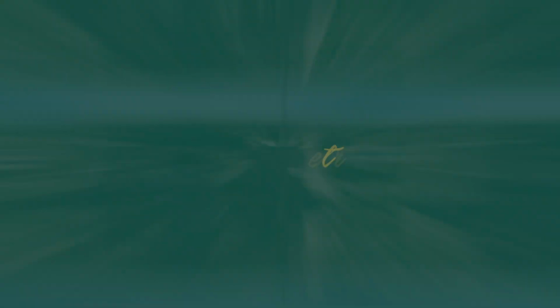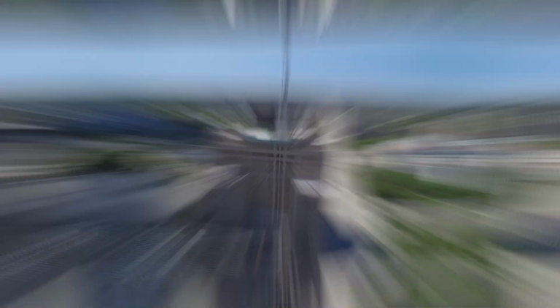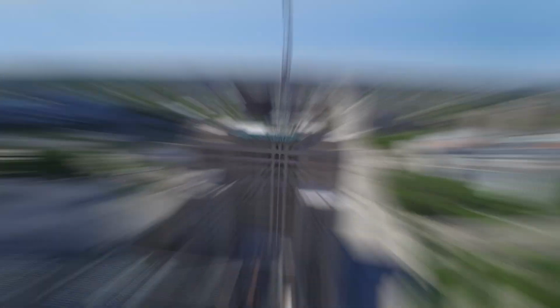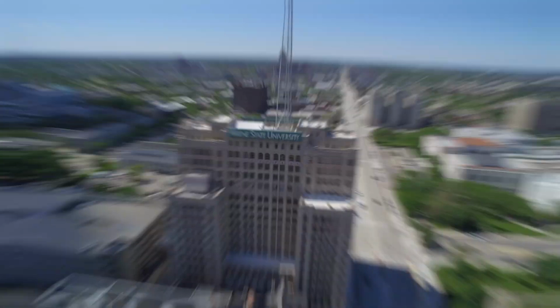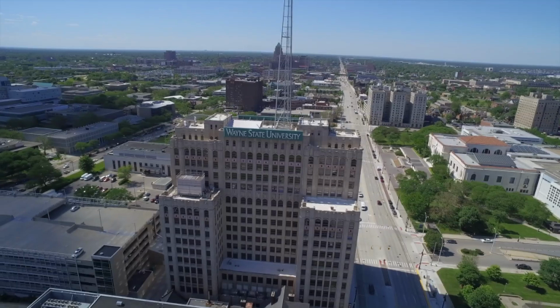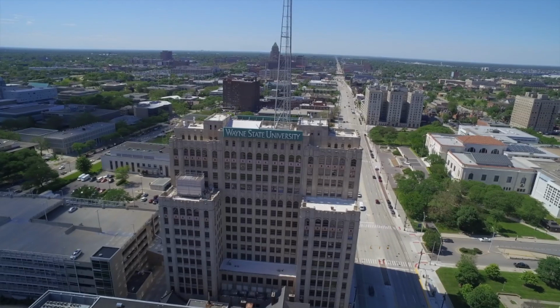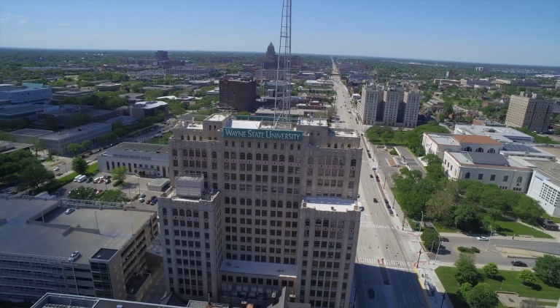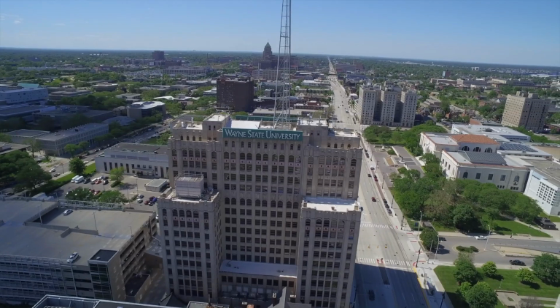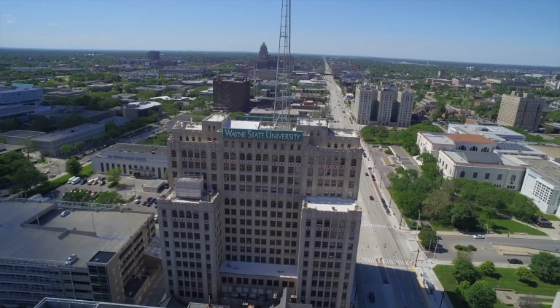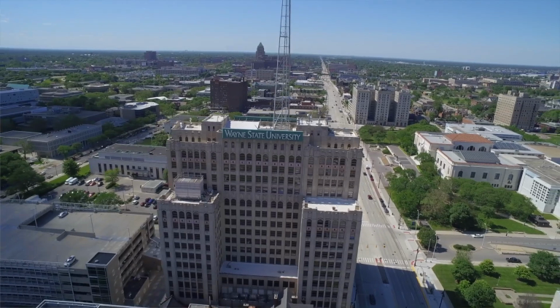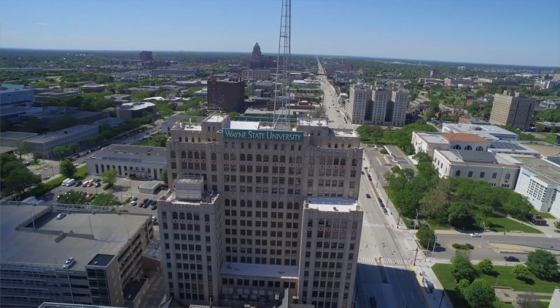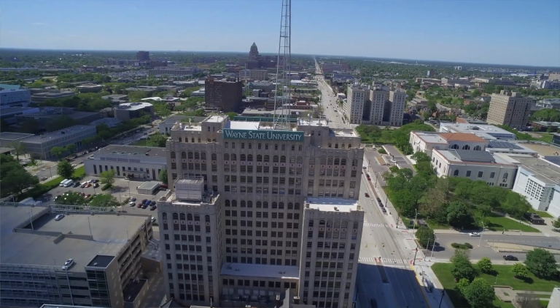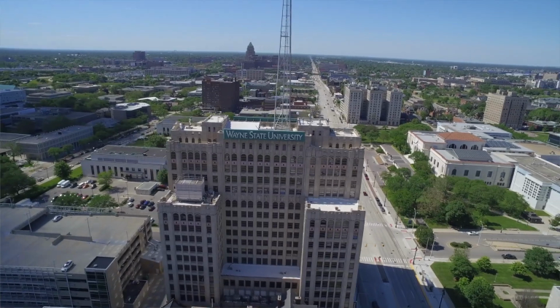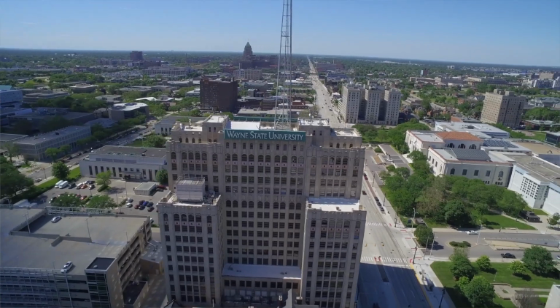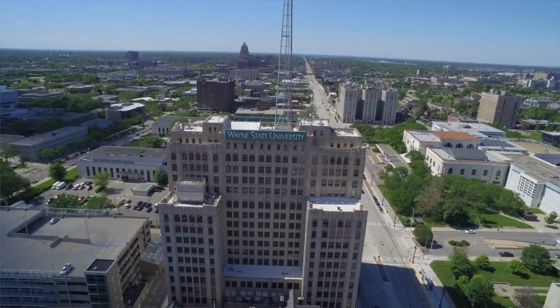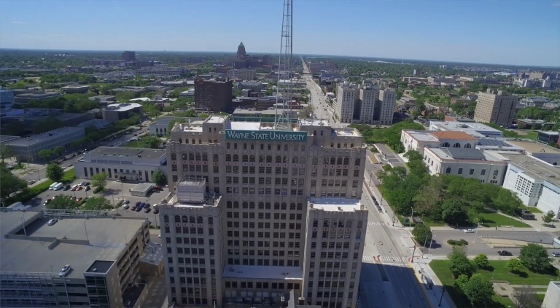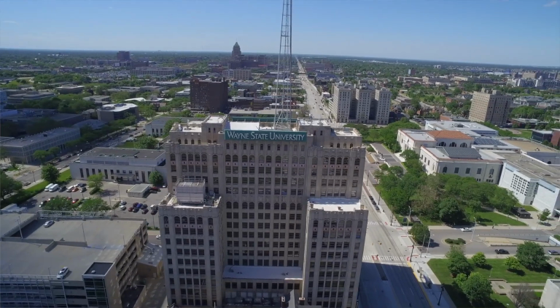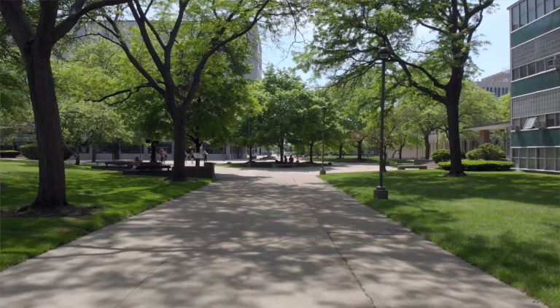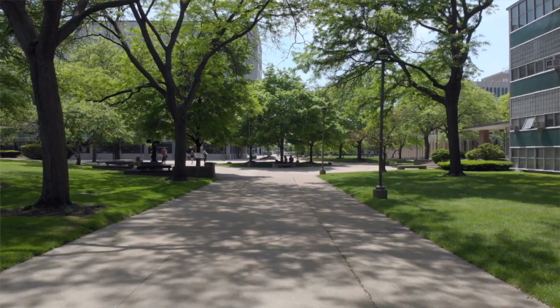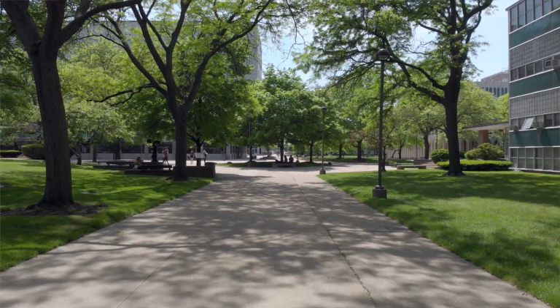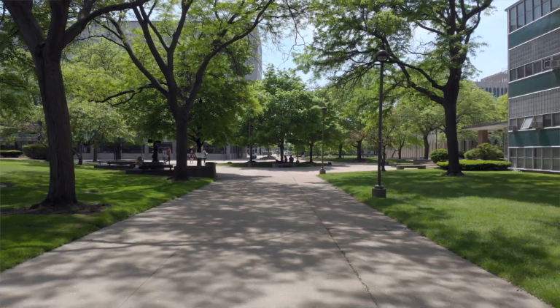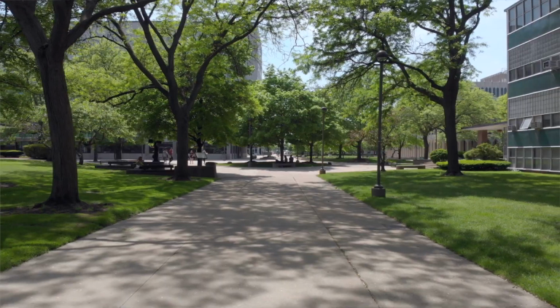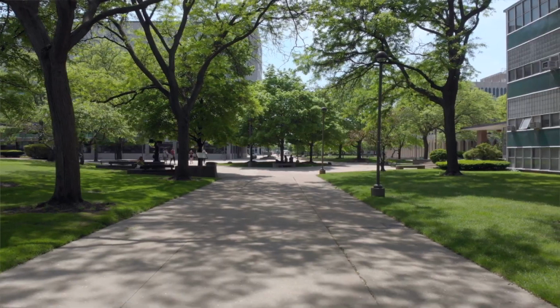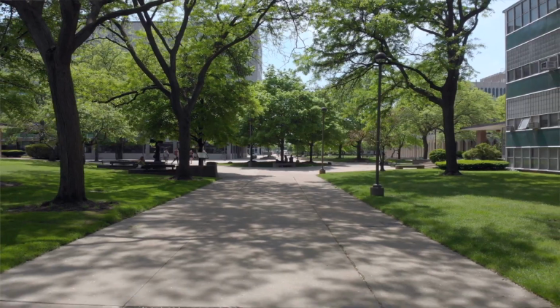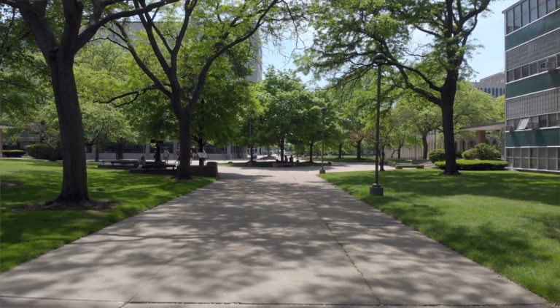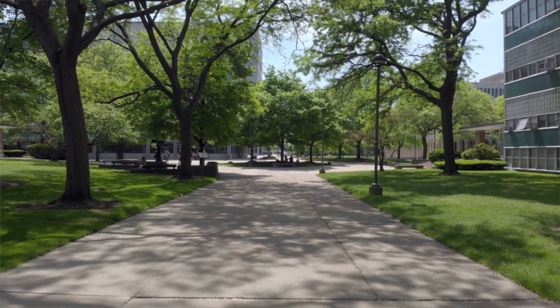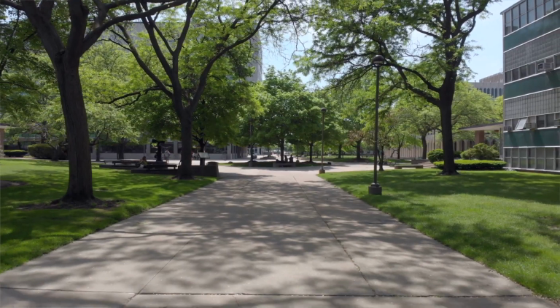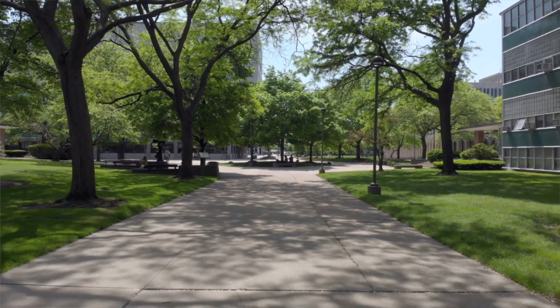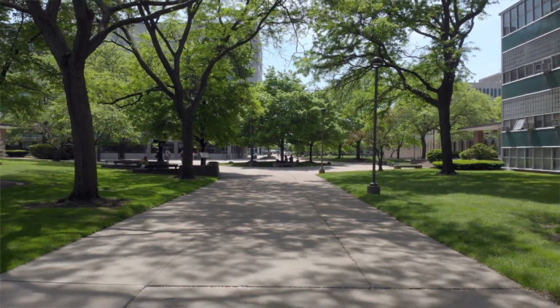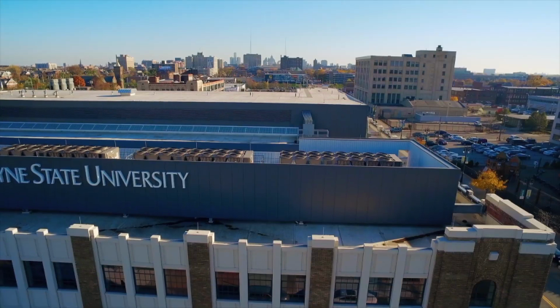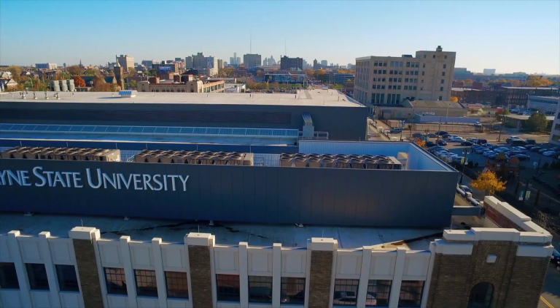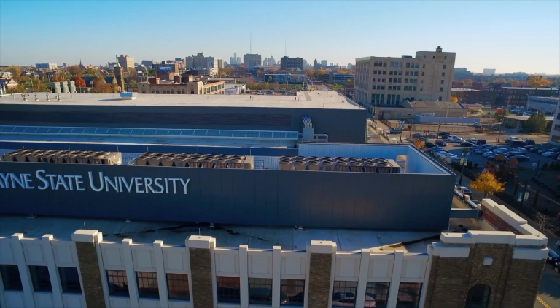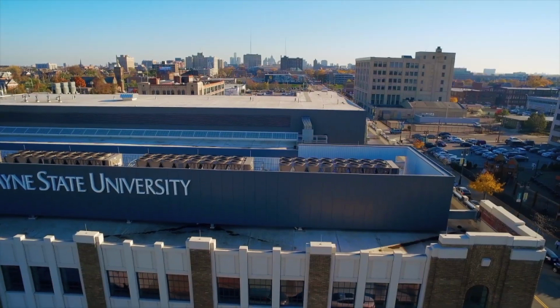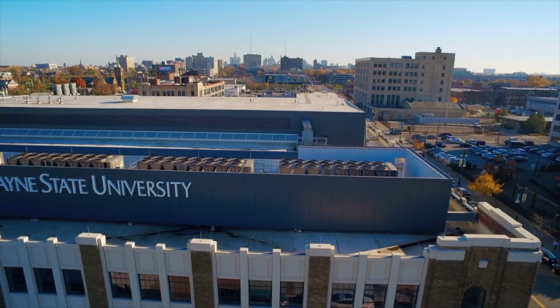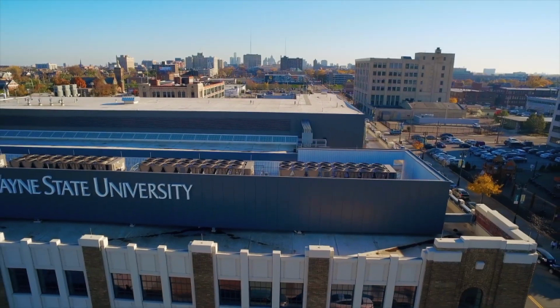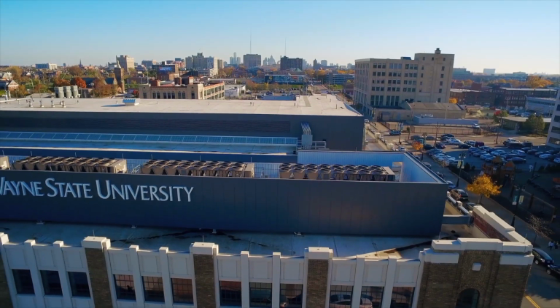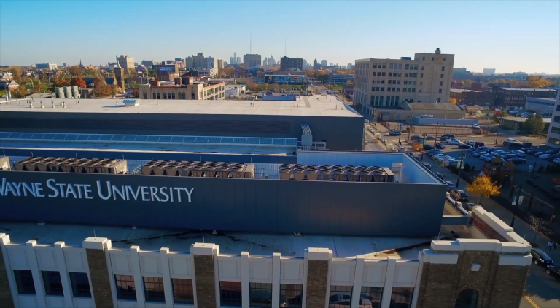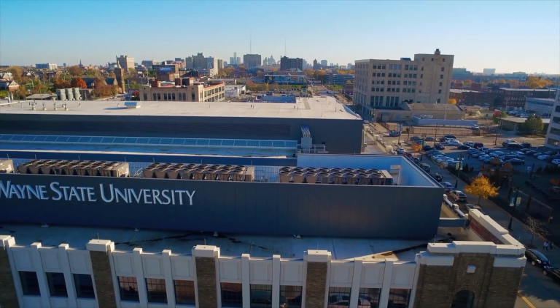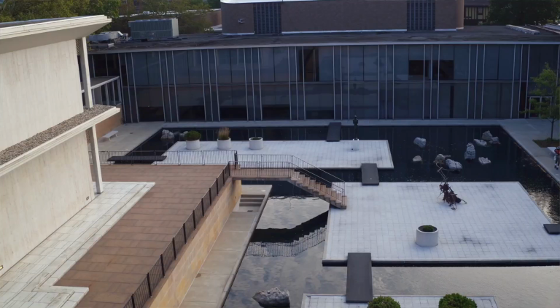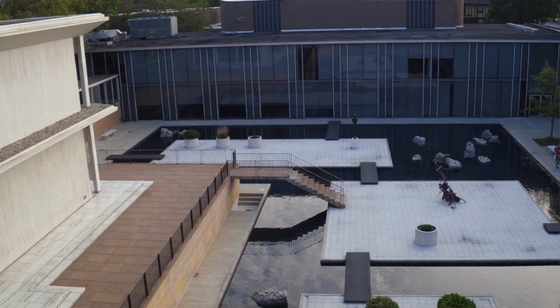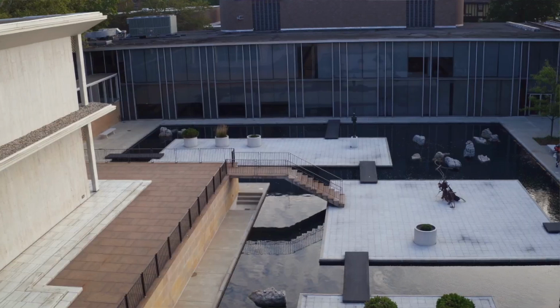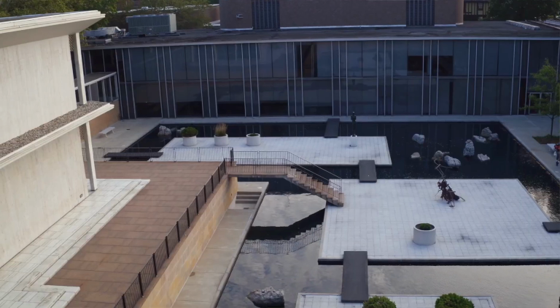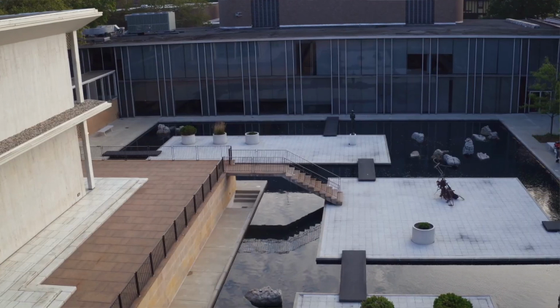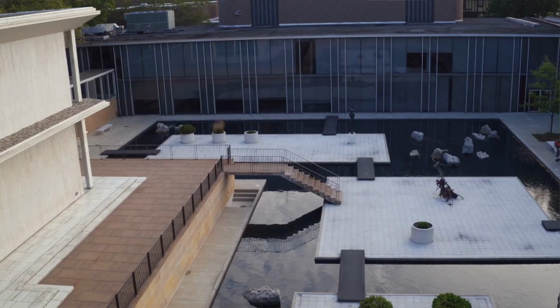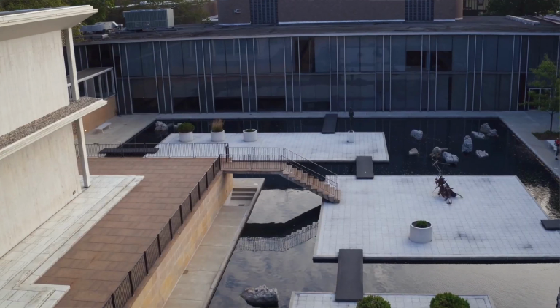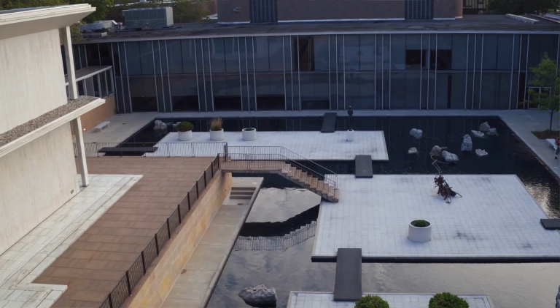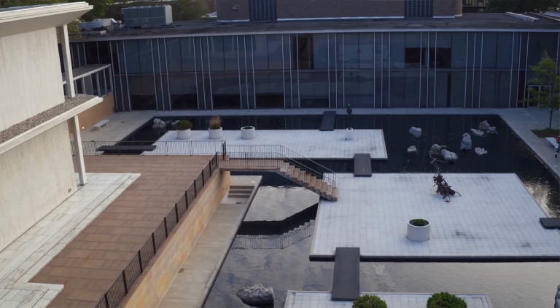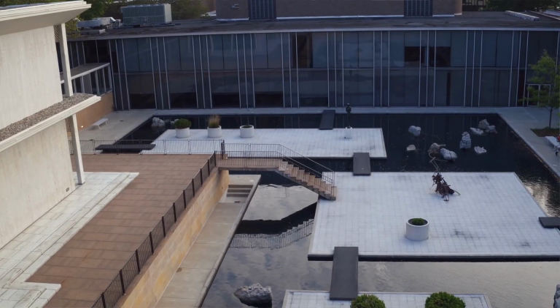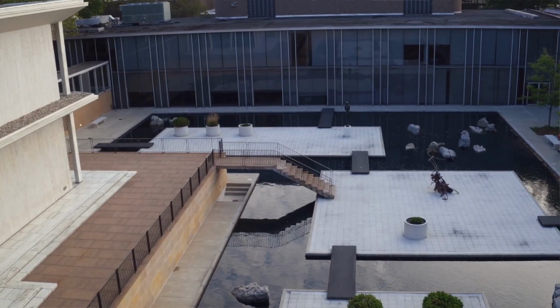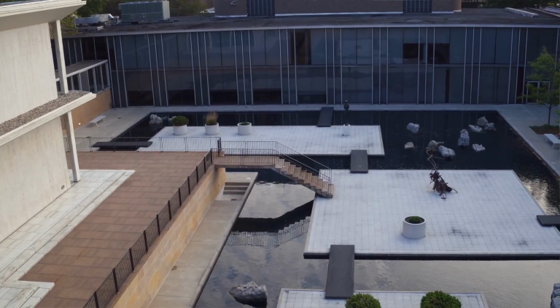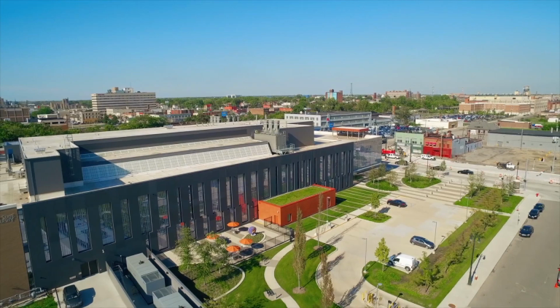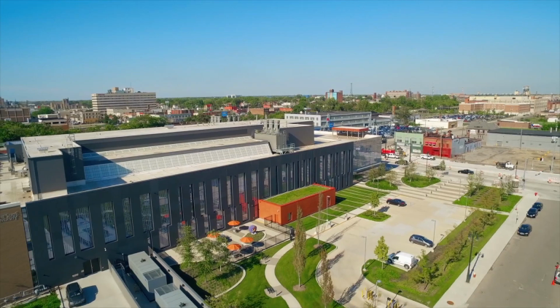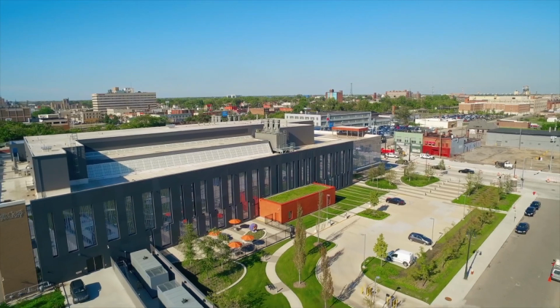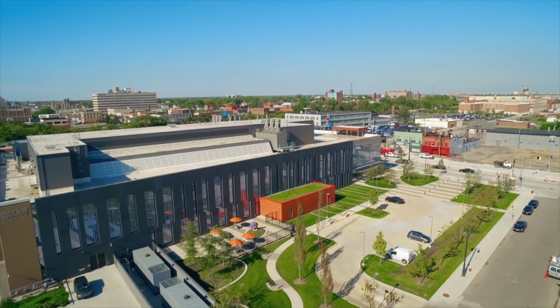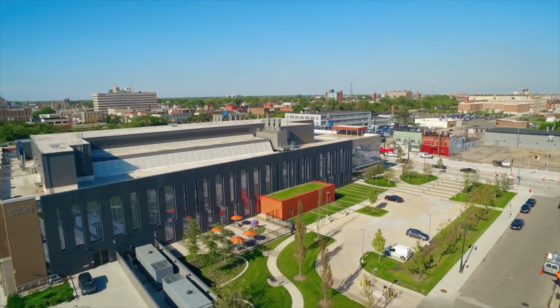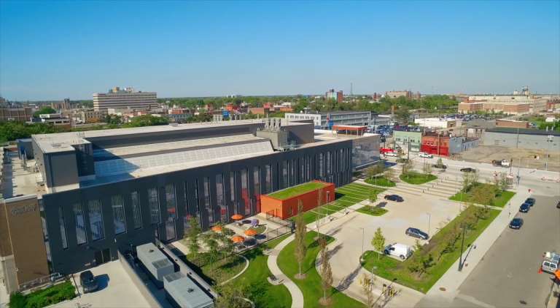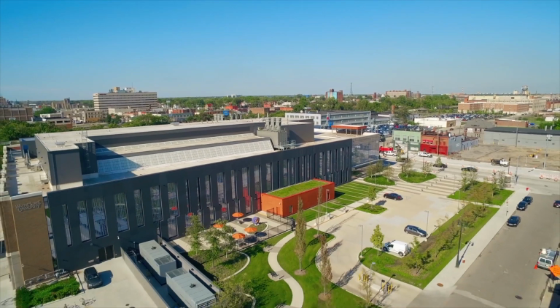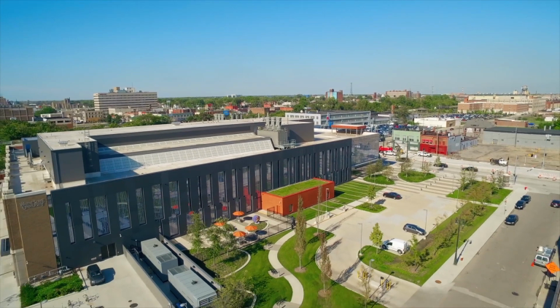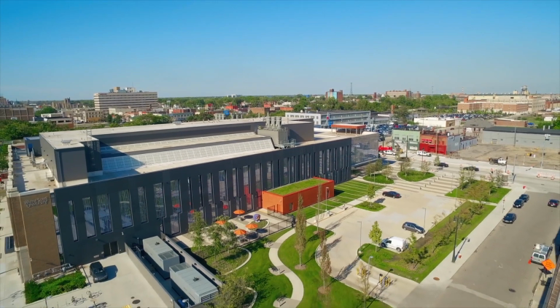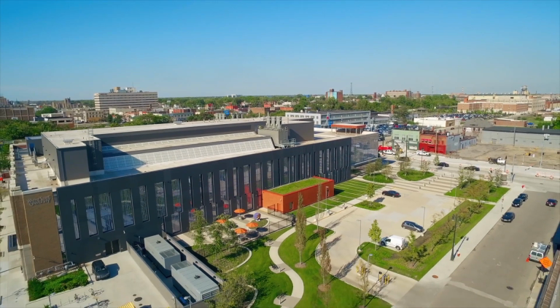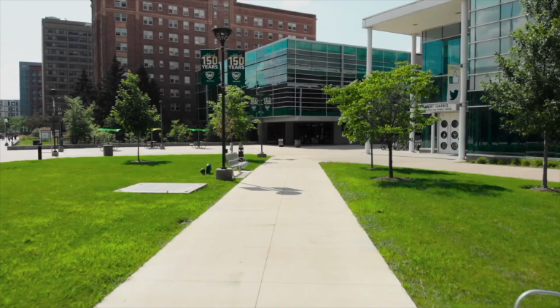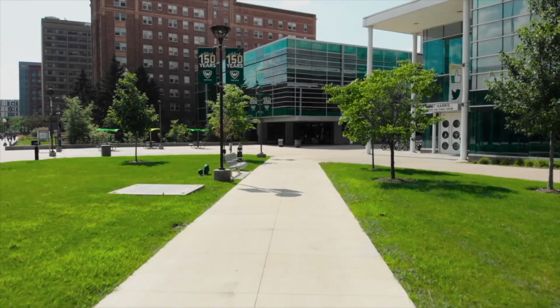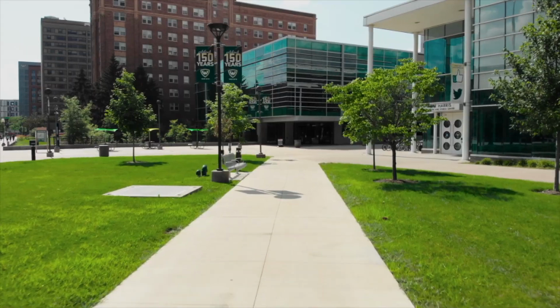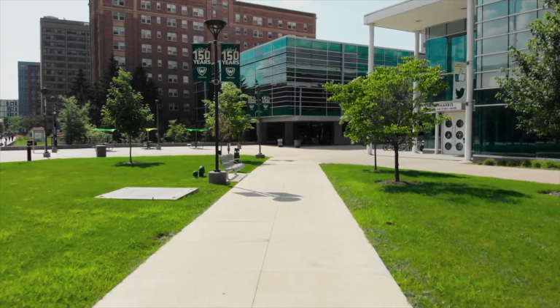Right now, we can't take you on a real tour. But we are so excited to show you our campus, we thought we'd show you virtually. So, let's get started.